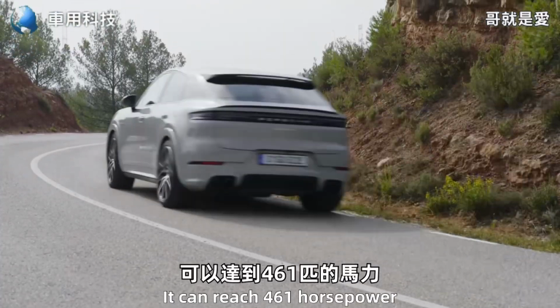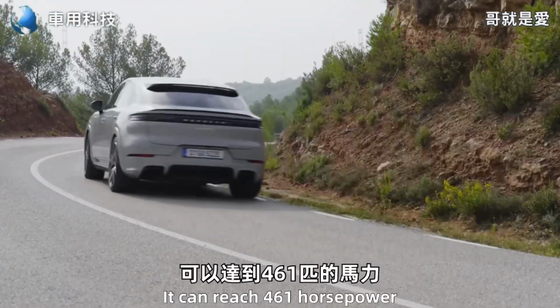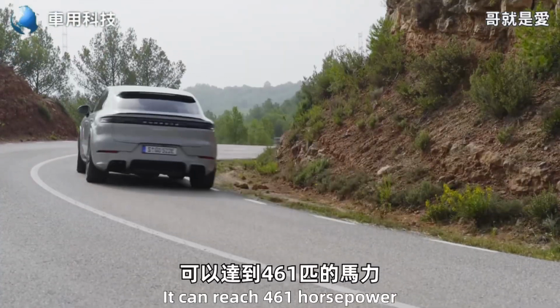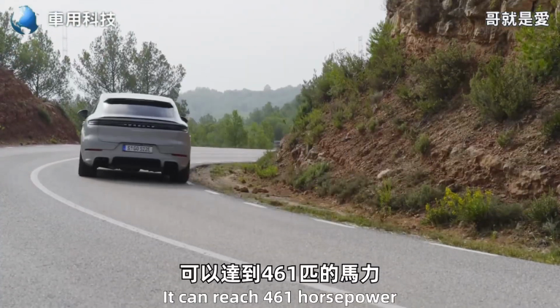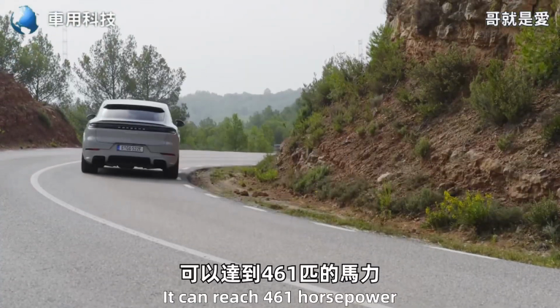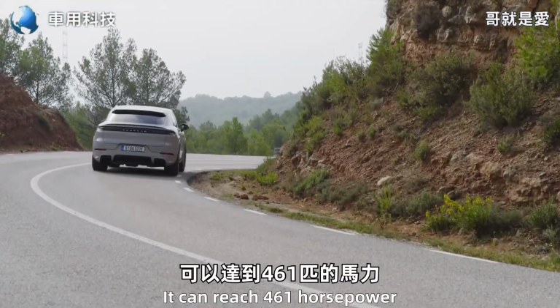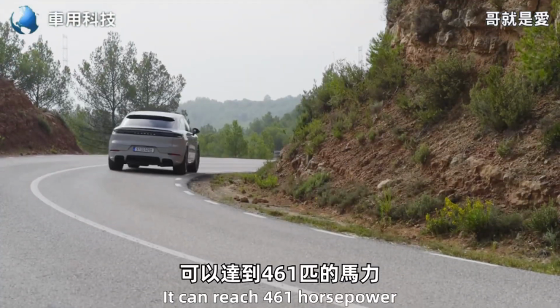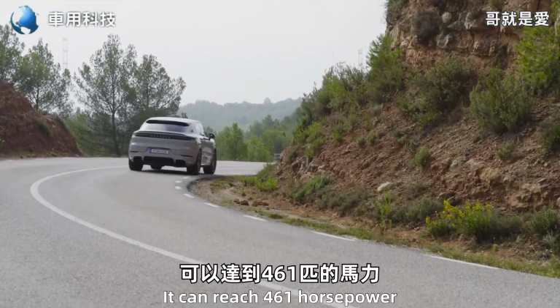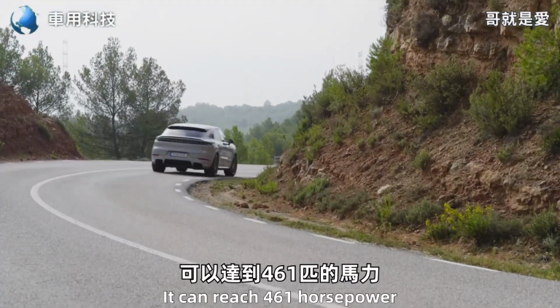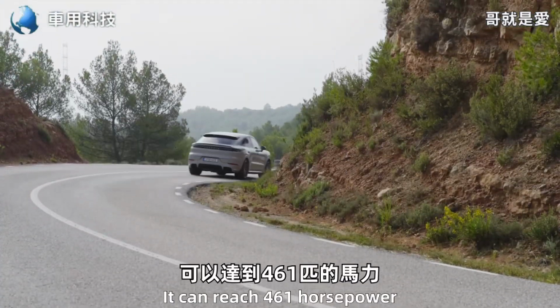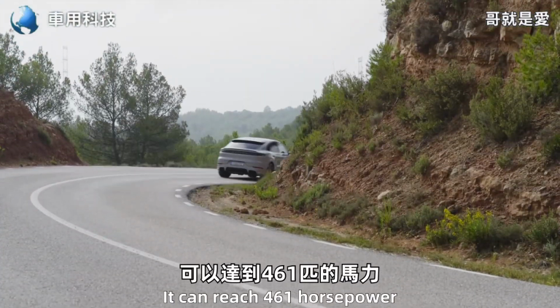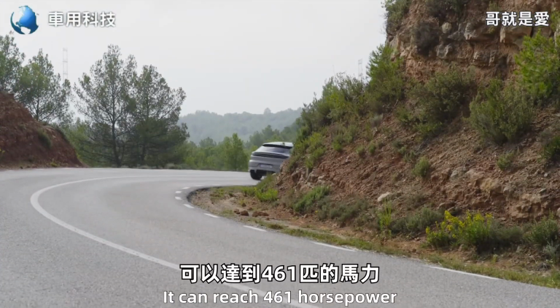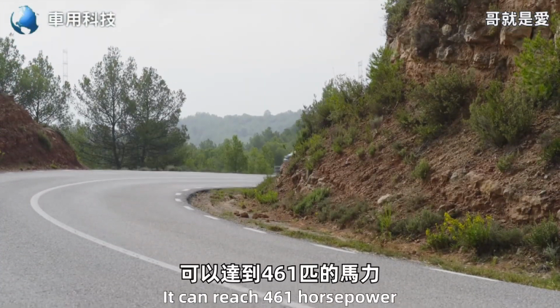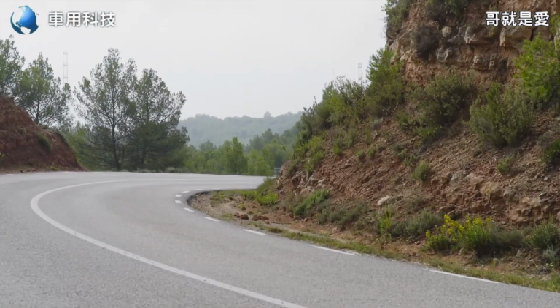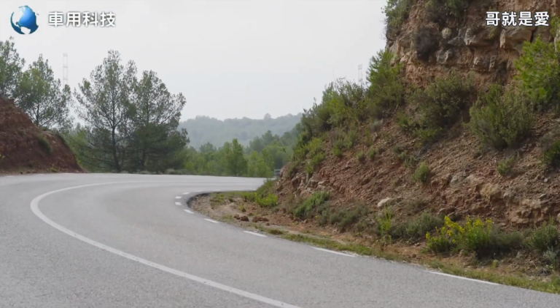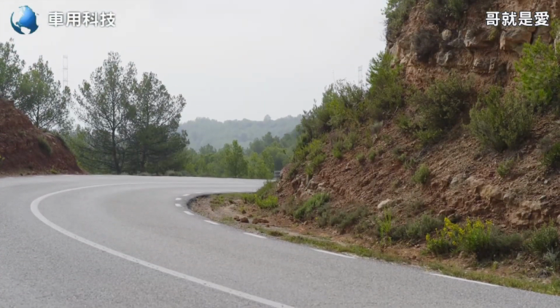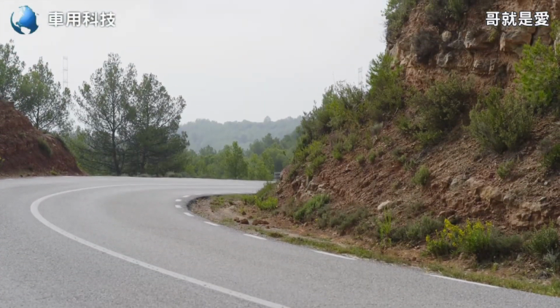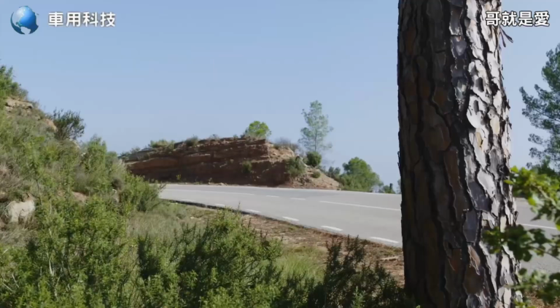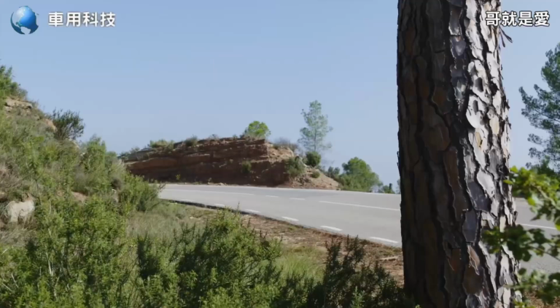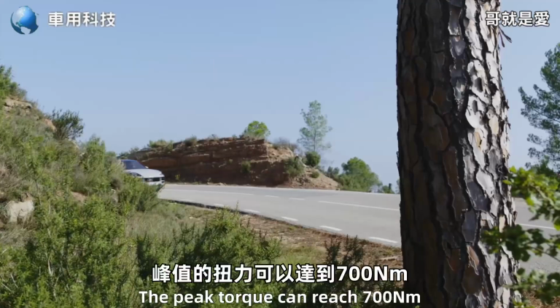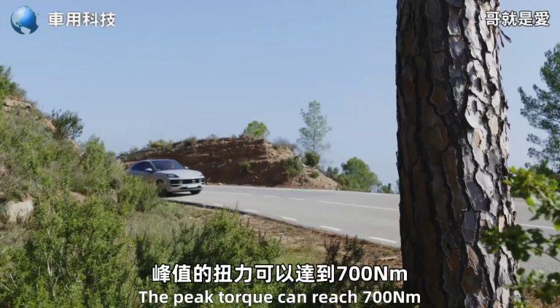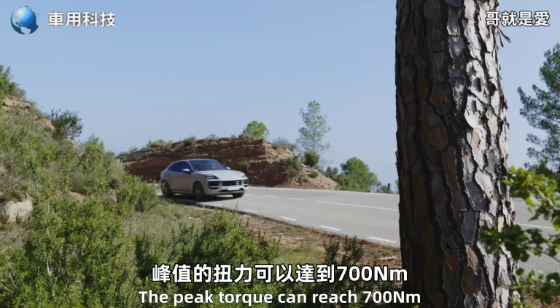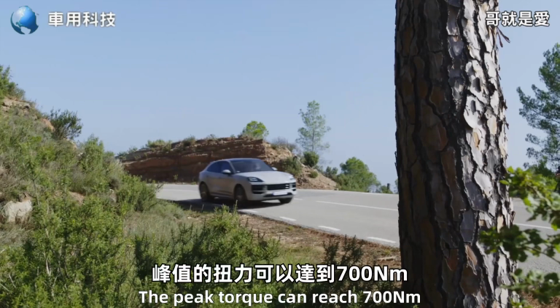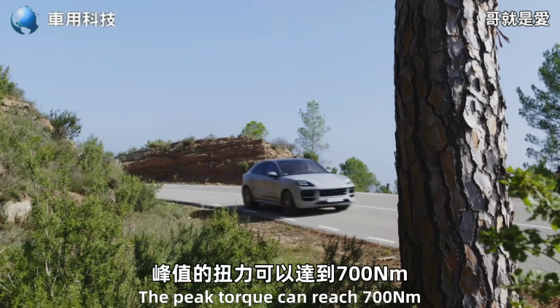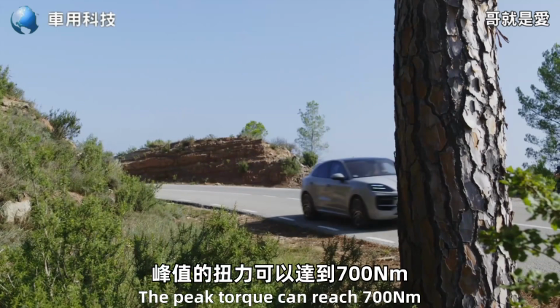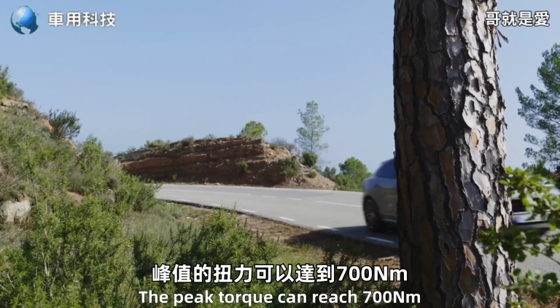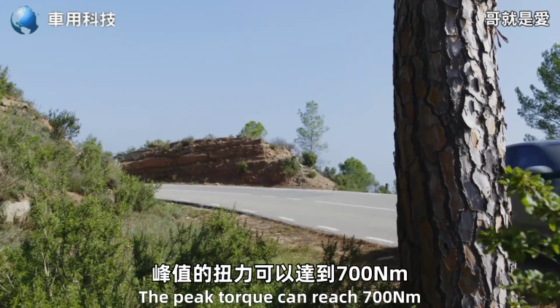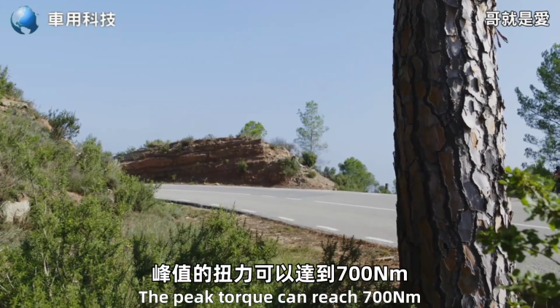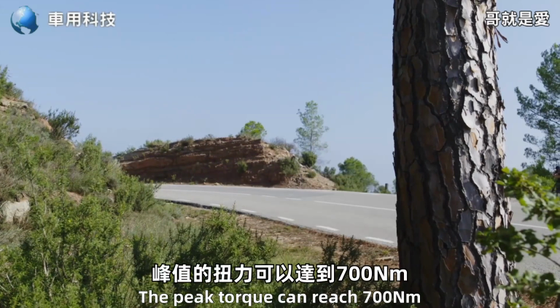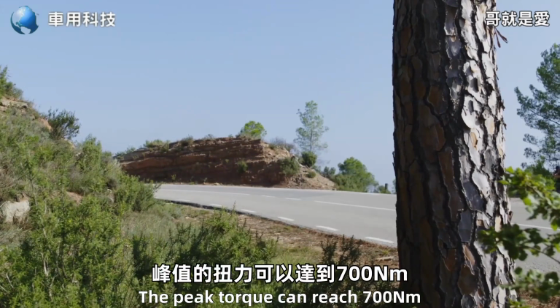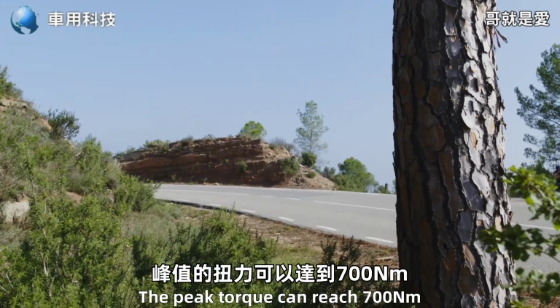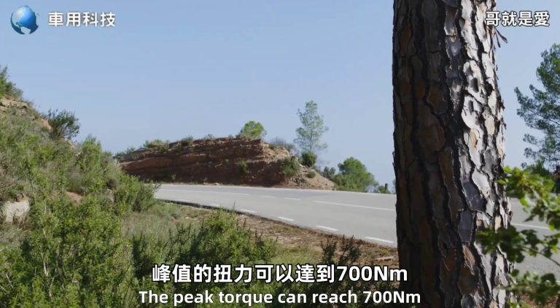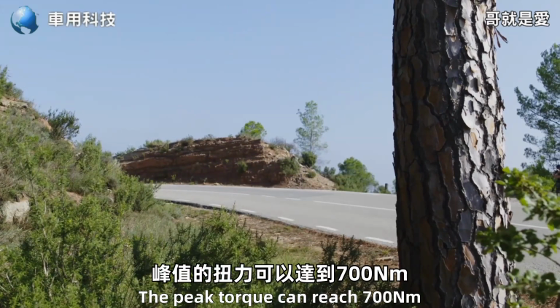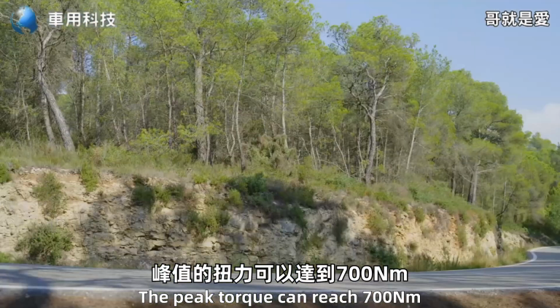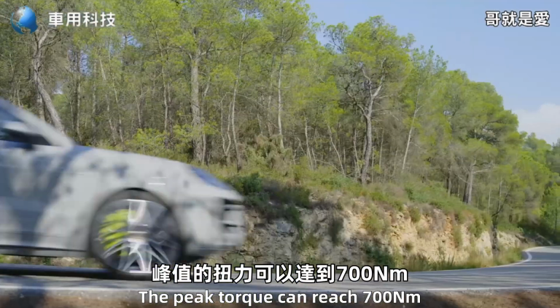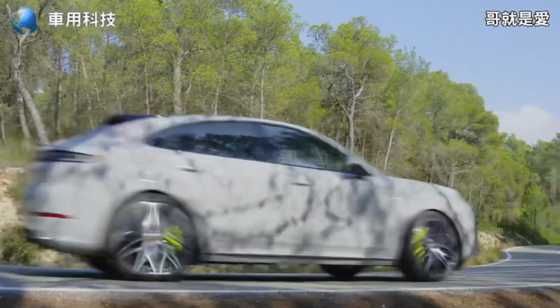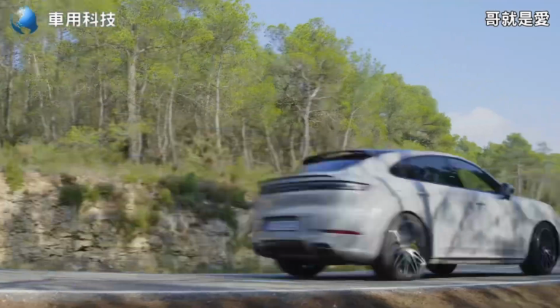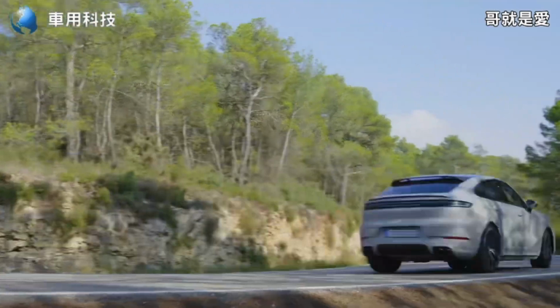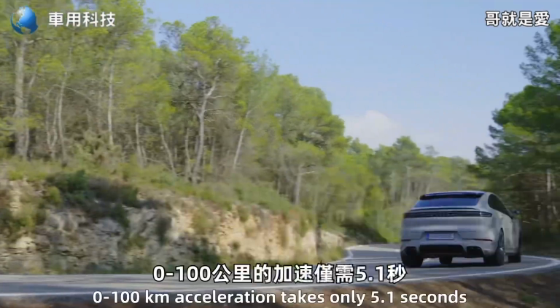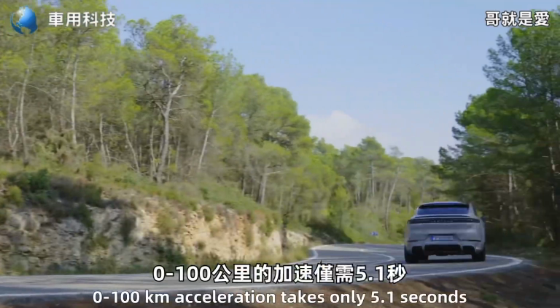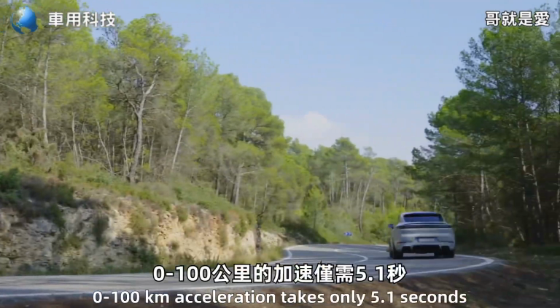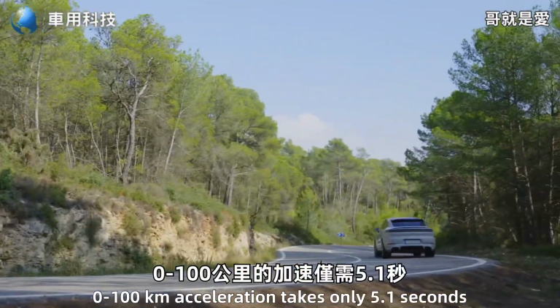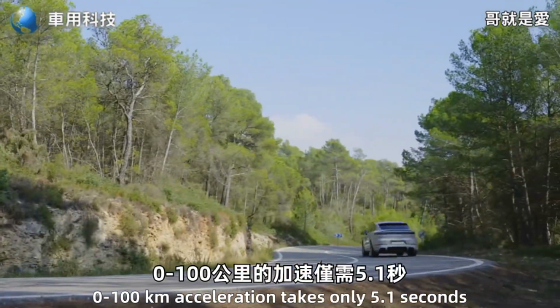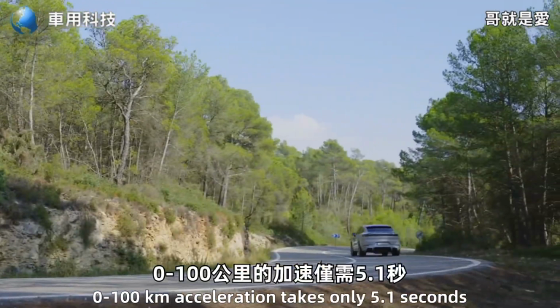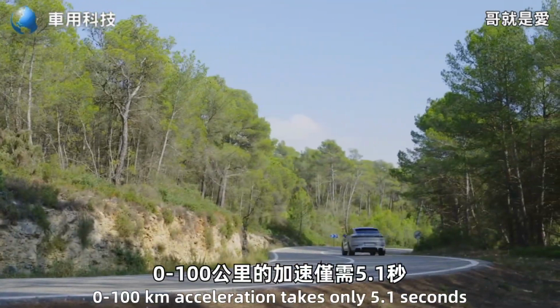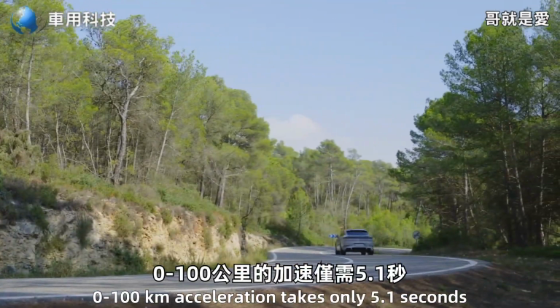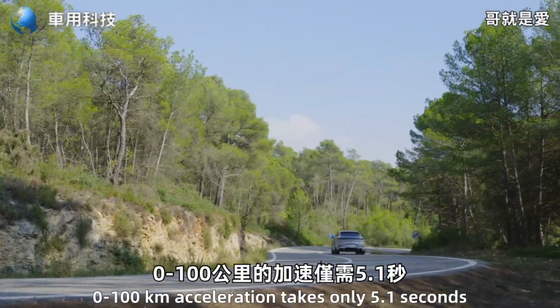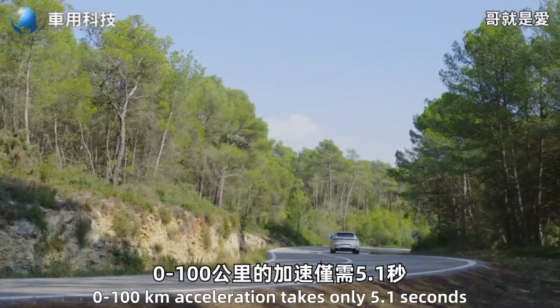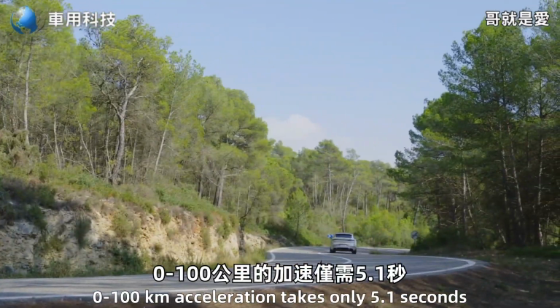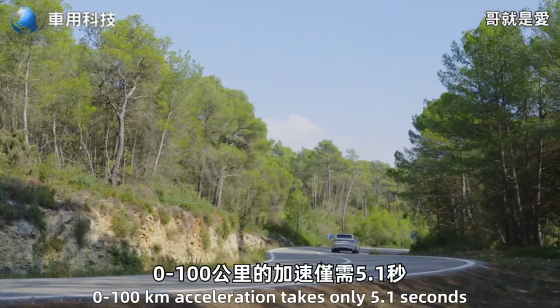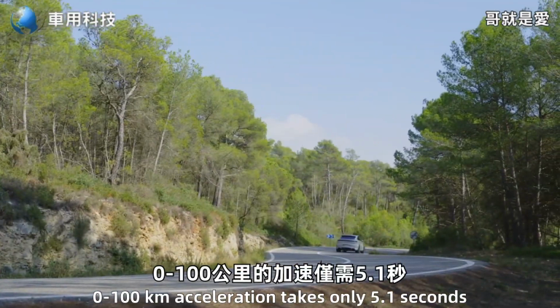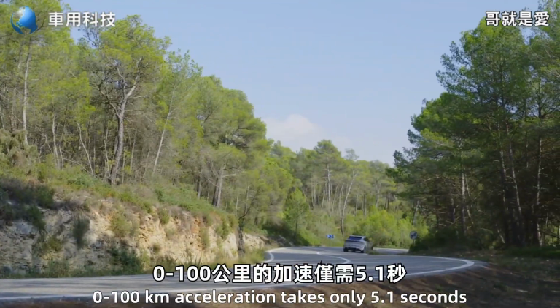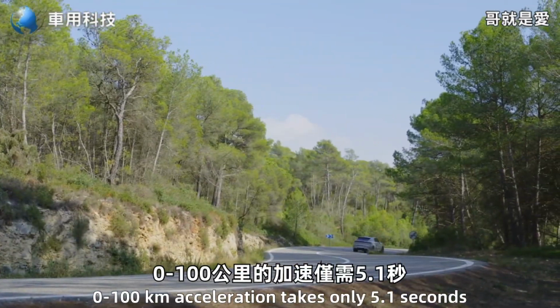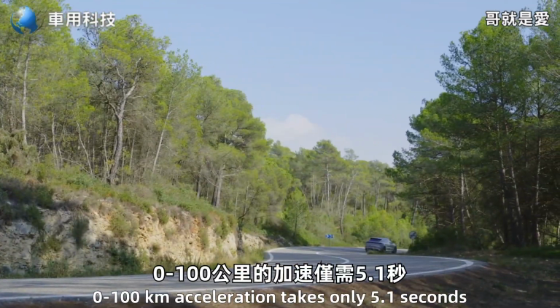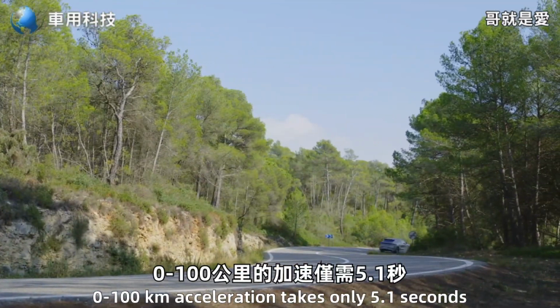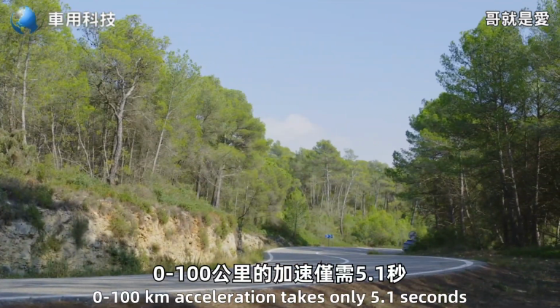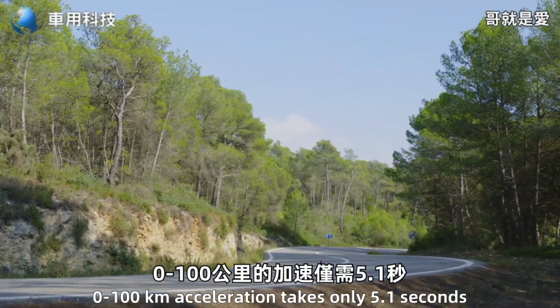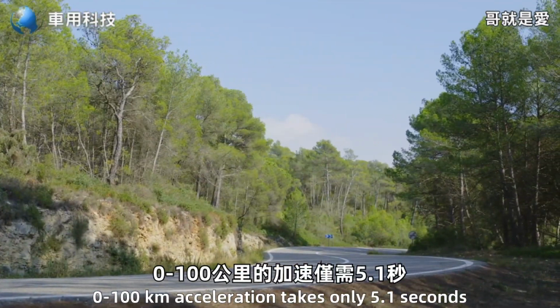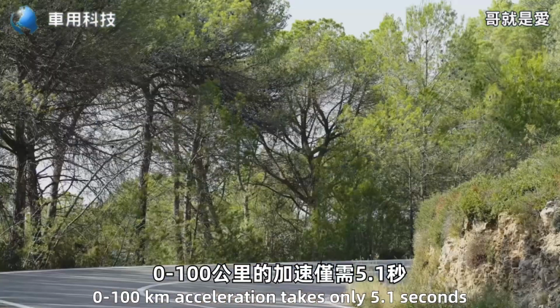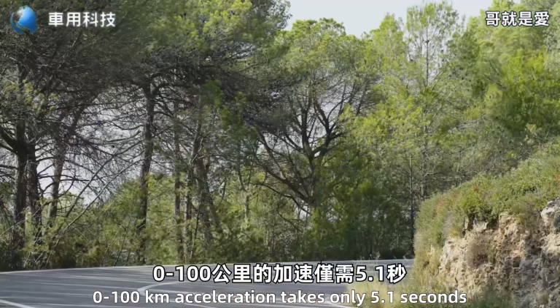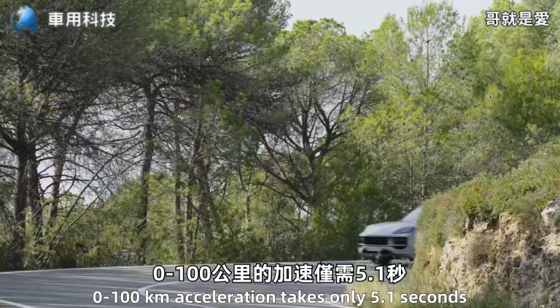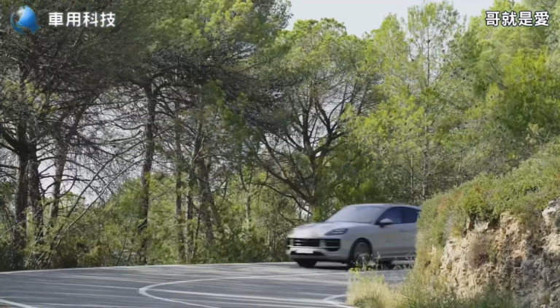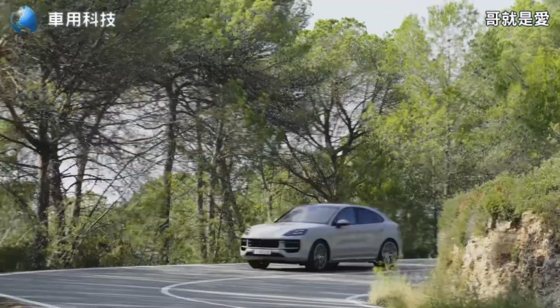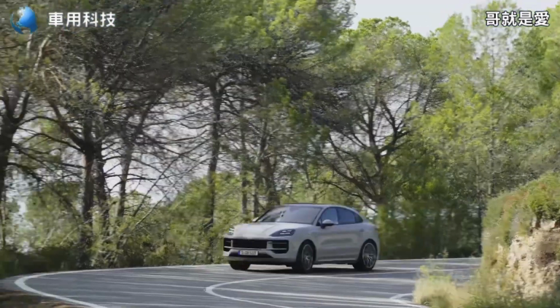在動力性能的部分，搭載3.0升V6渦輪增壓引擎和同步馬達組成的PHEV插電式混合動力系統，系統最大綜效馬力輸出可達461匹，峰值扭力可達700Nm，0-100加速僅需5.1秒，動力電池容量為4.1千瓦。